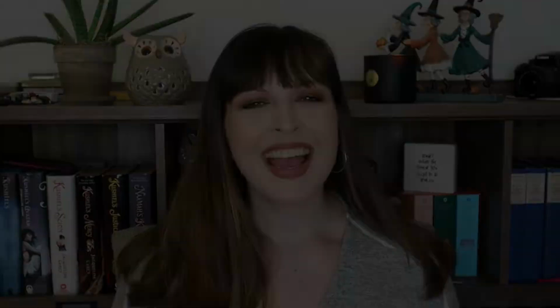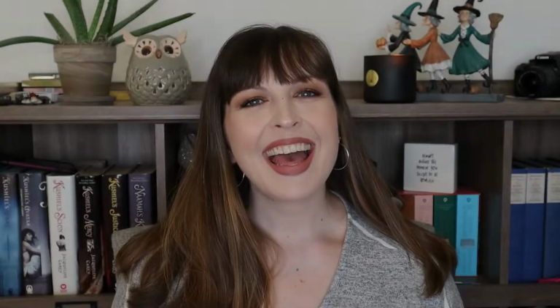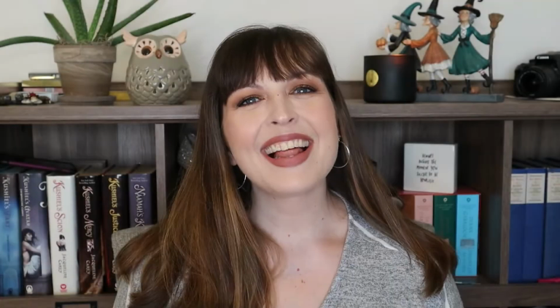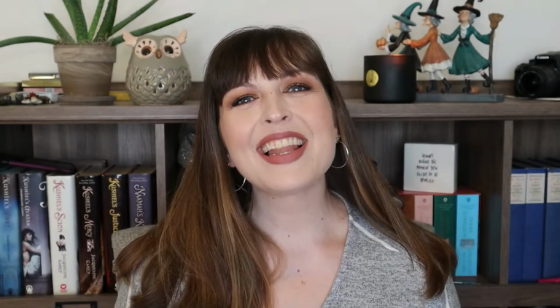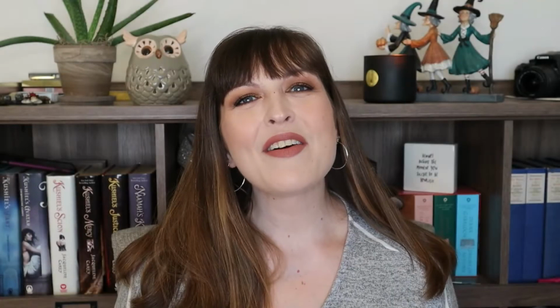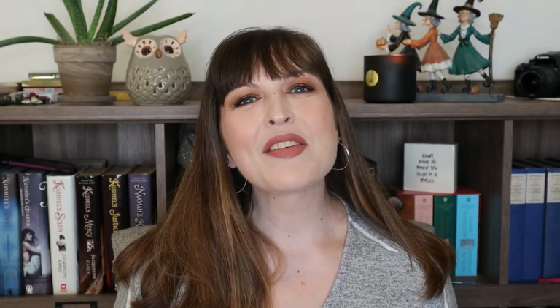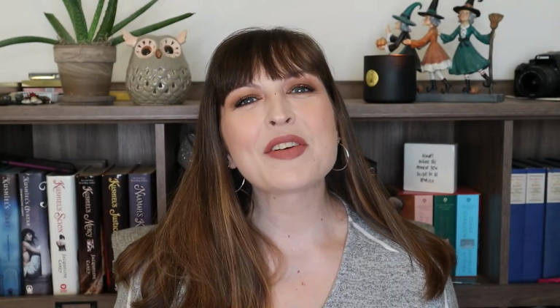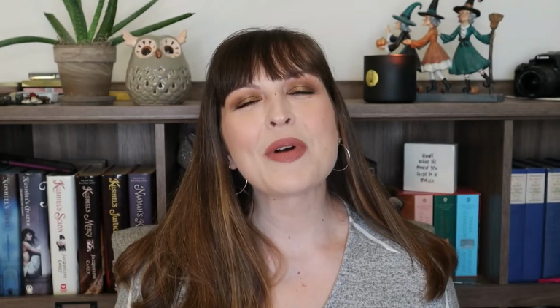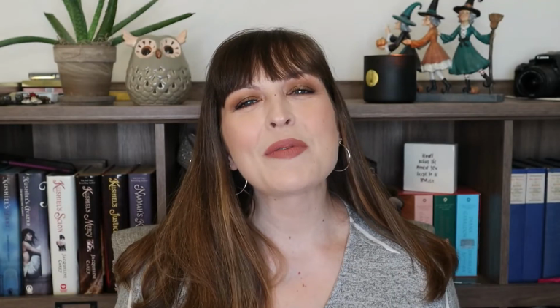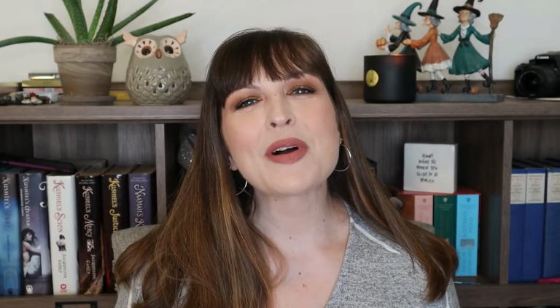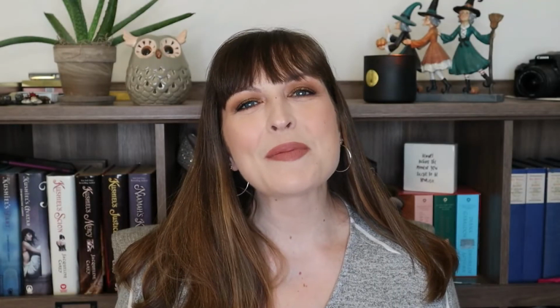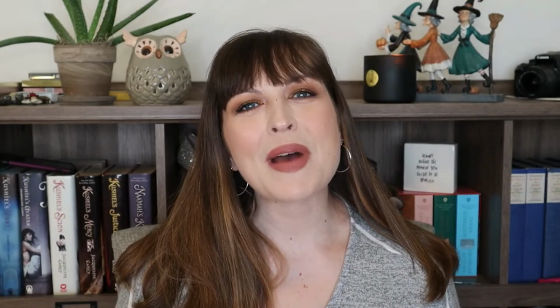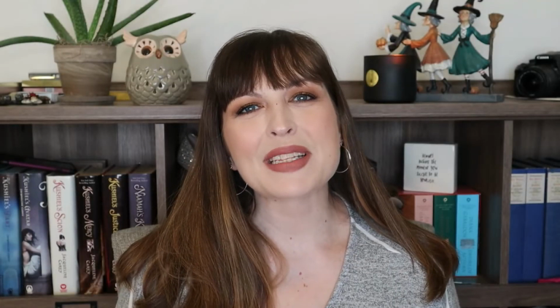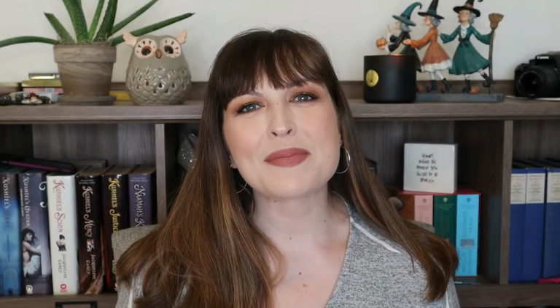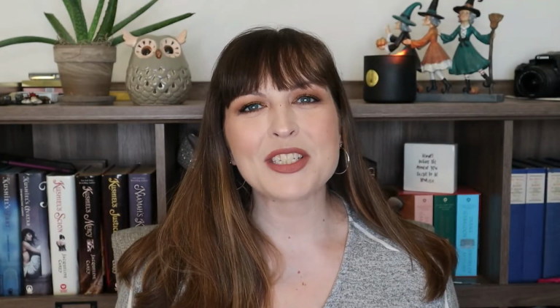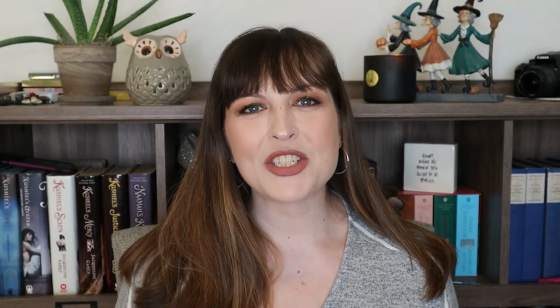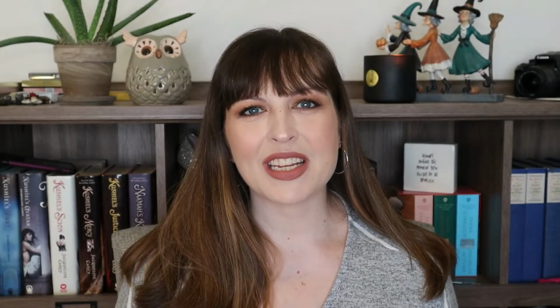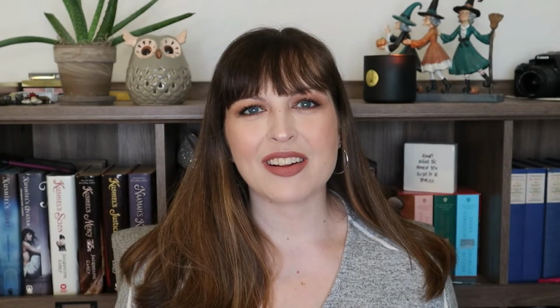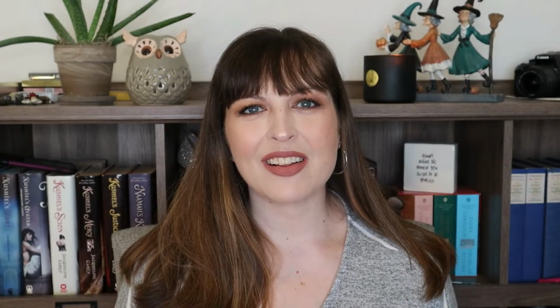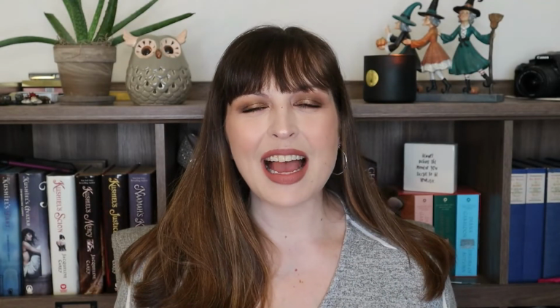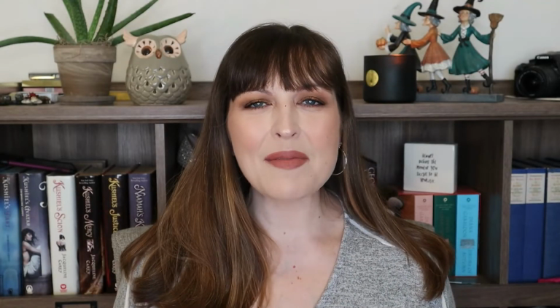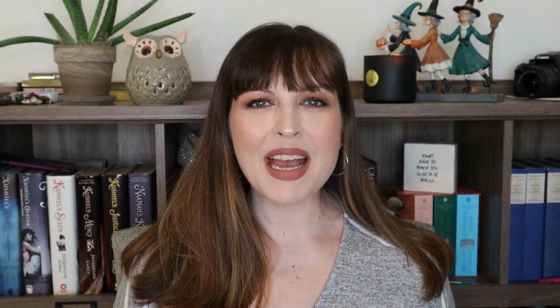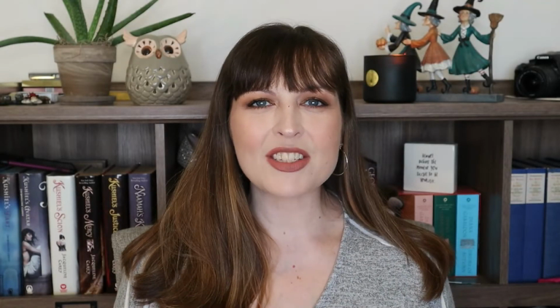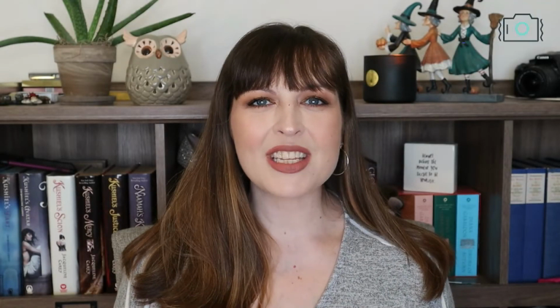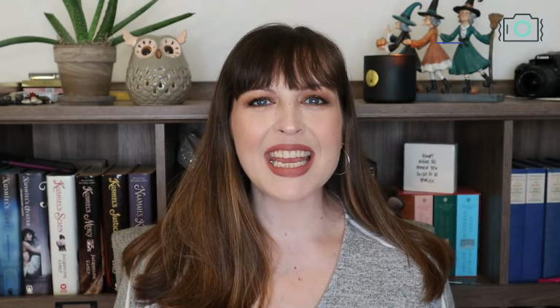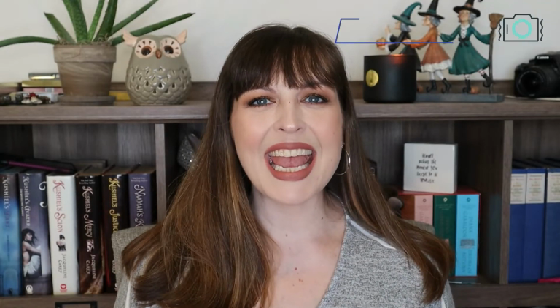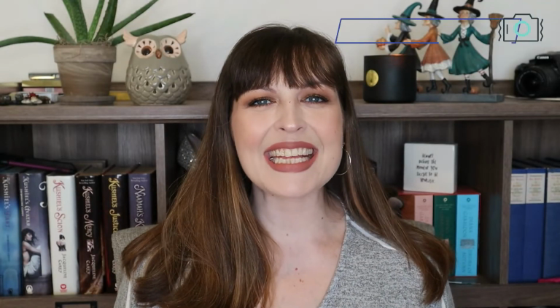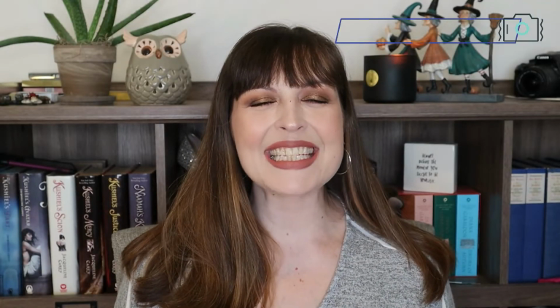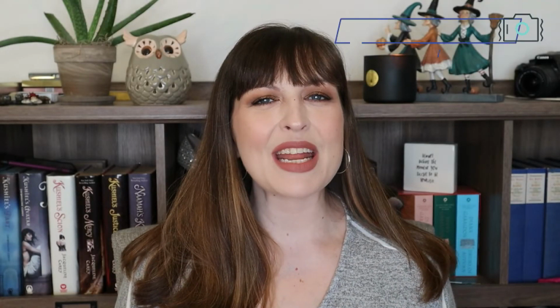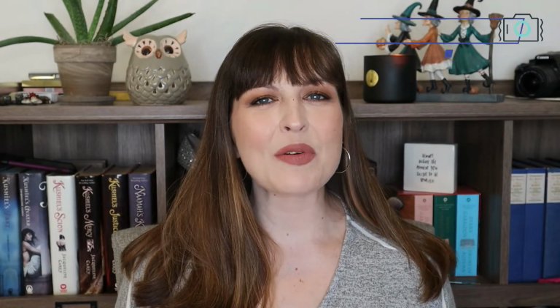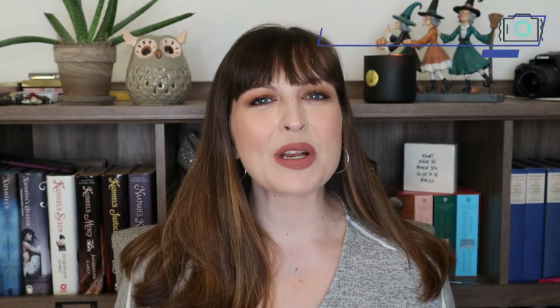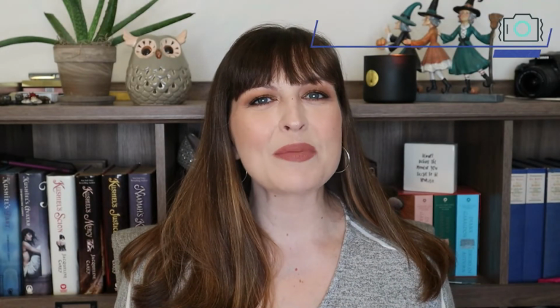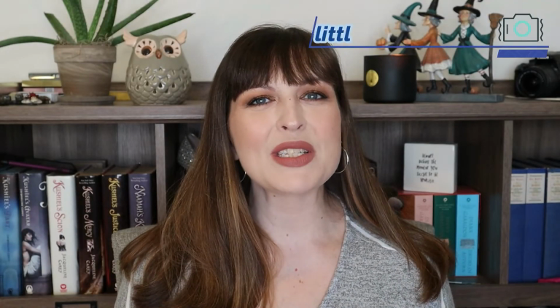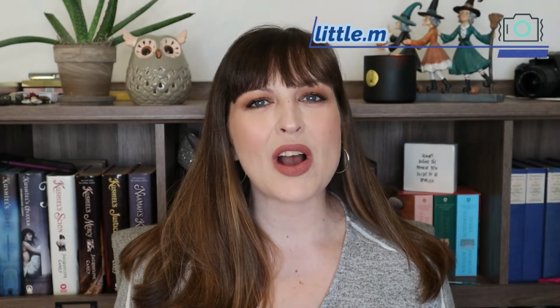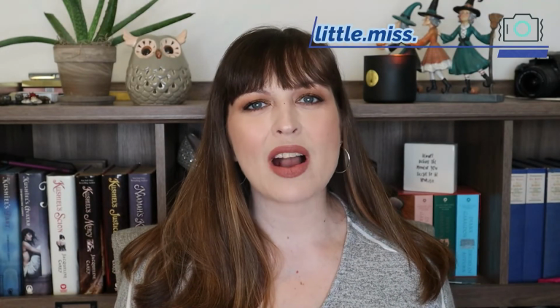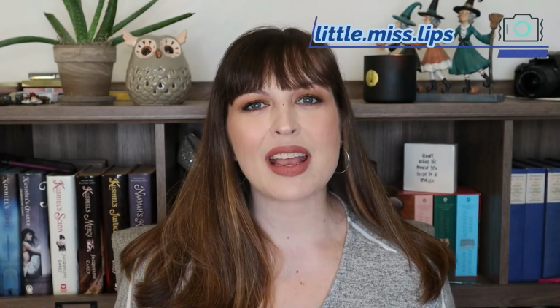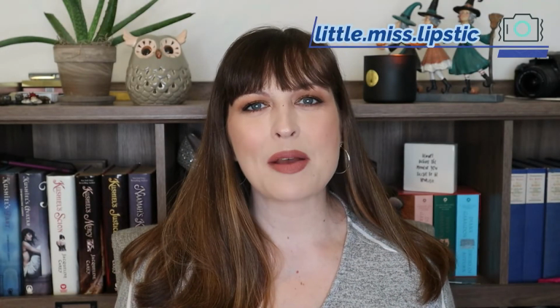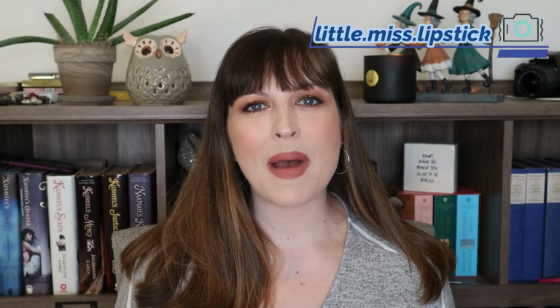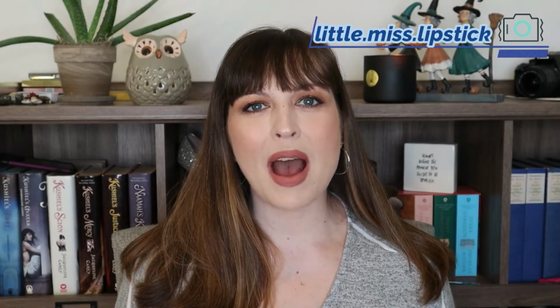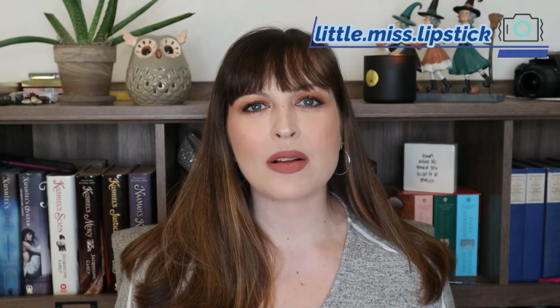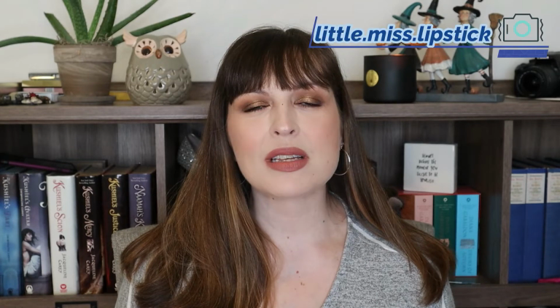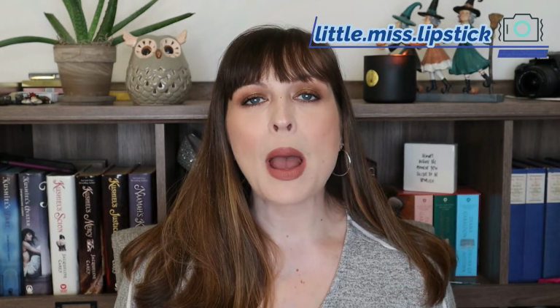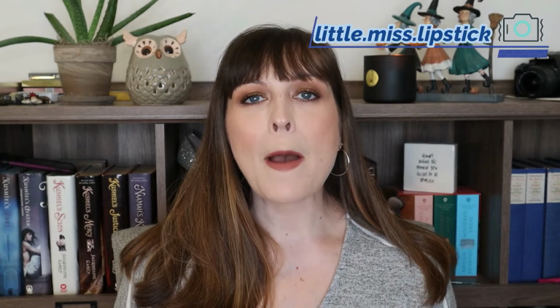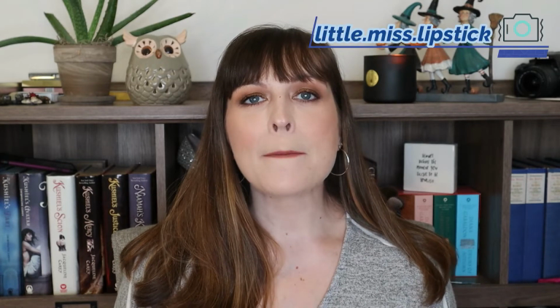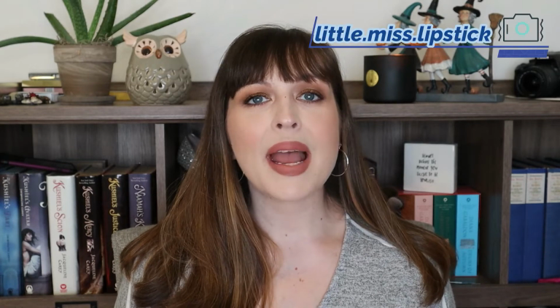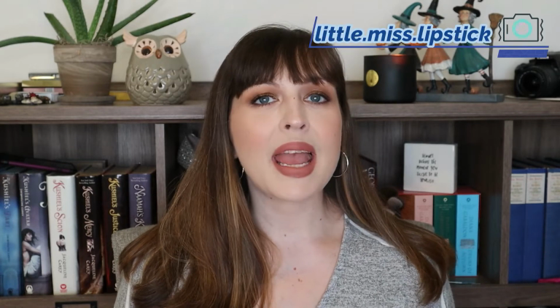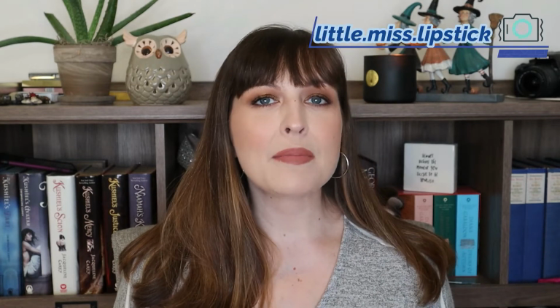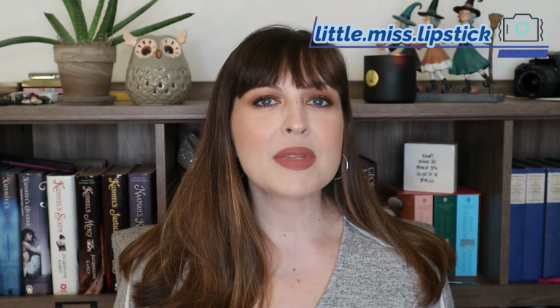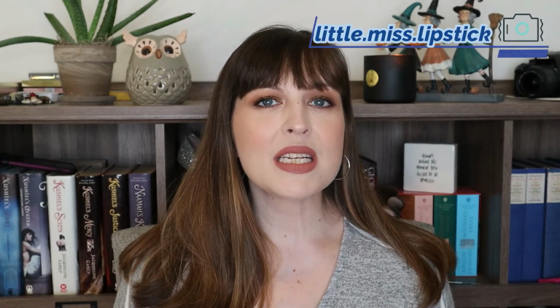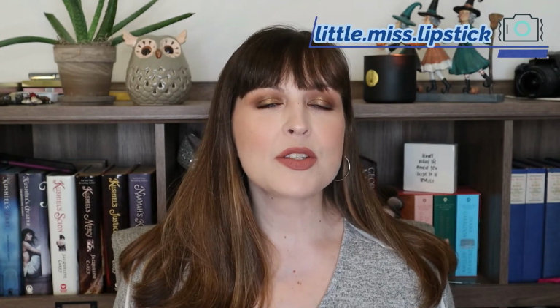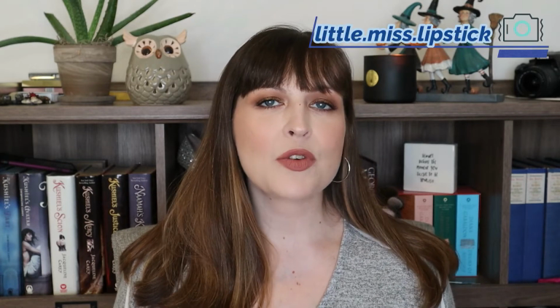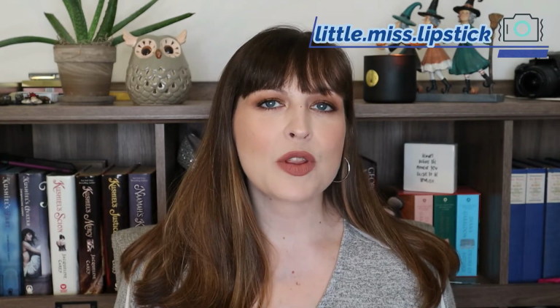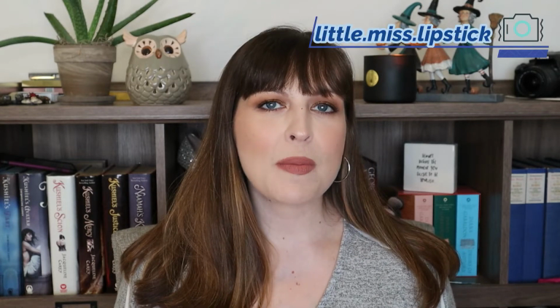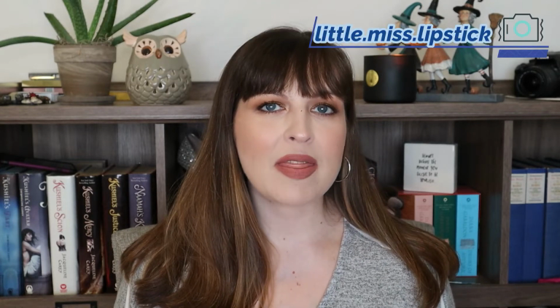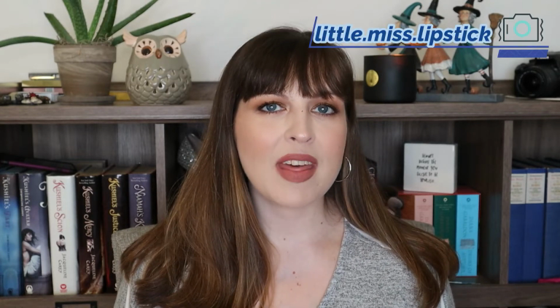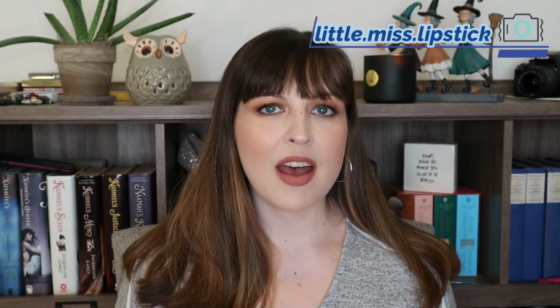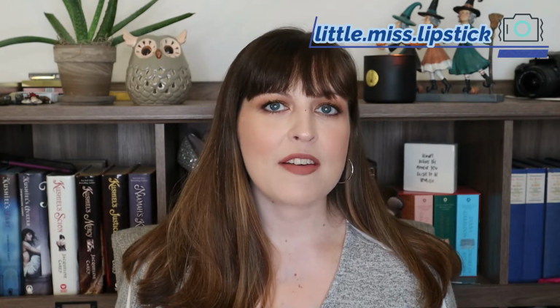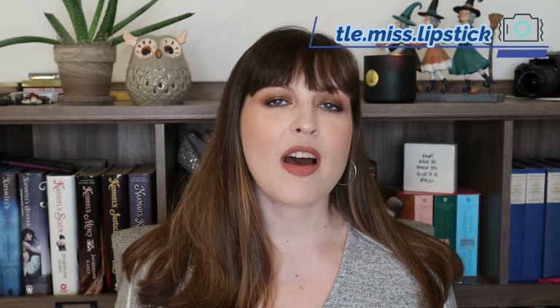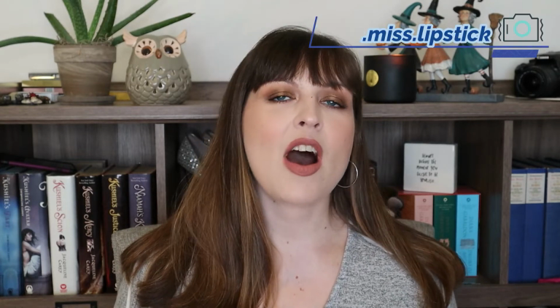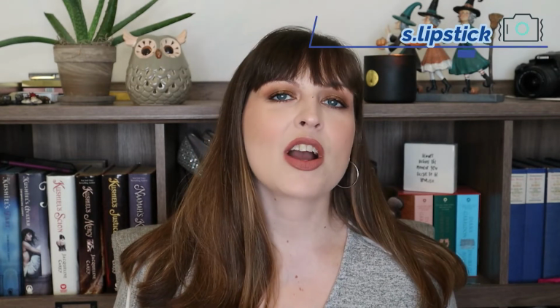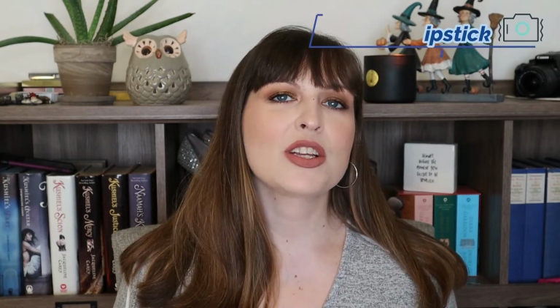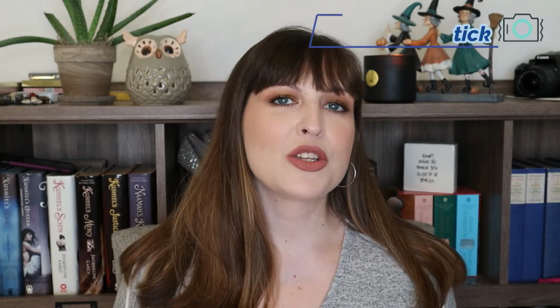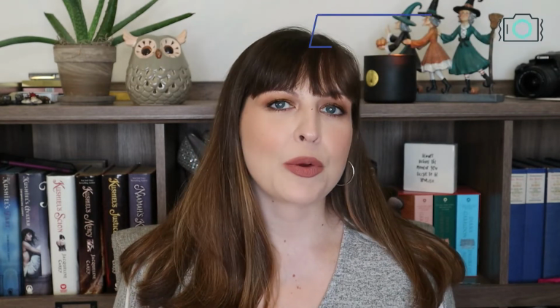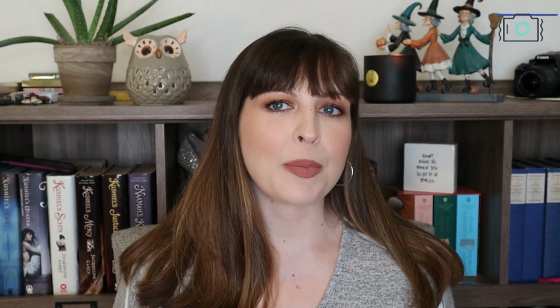Hello everyone, welcome back to my channel. I'm Ashley and today we're going to be talking about my empties for the month of October.